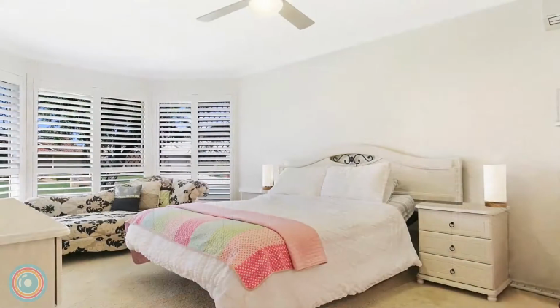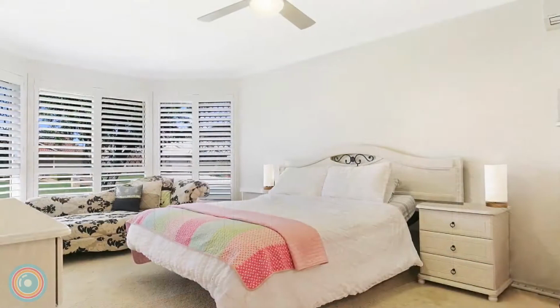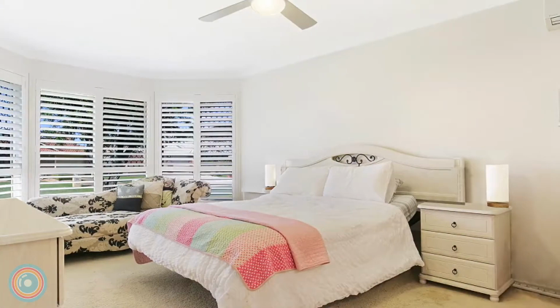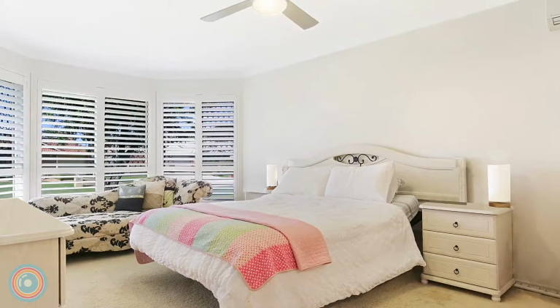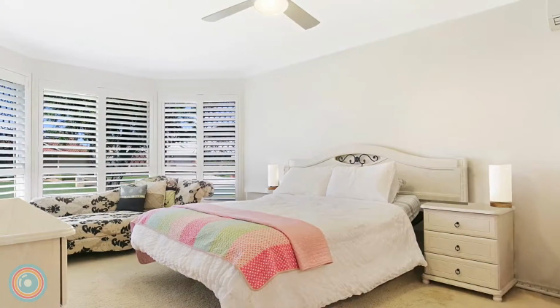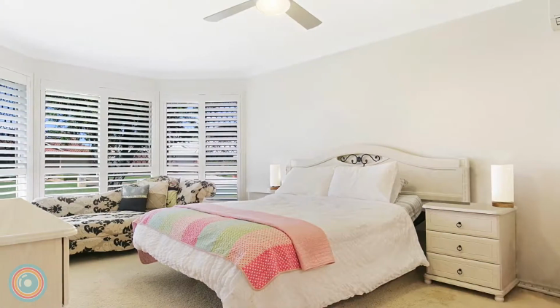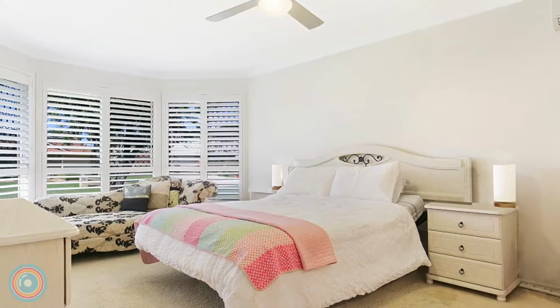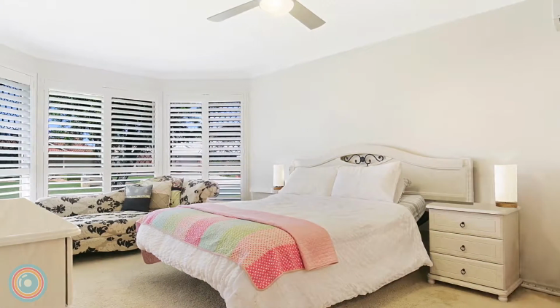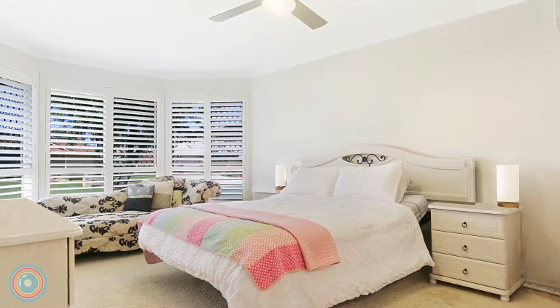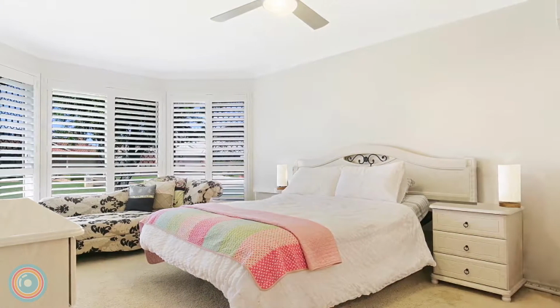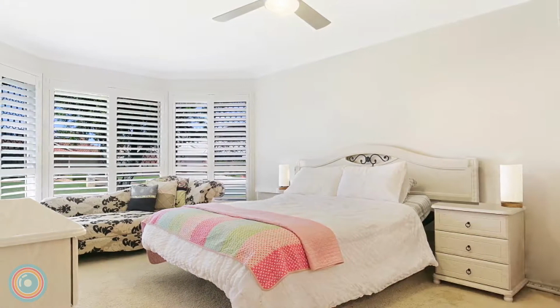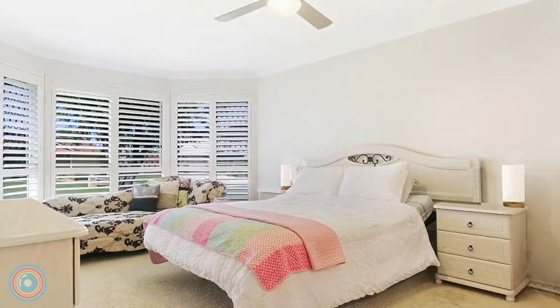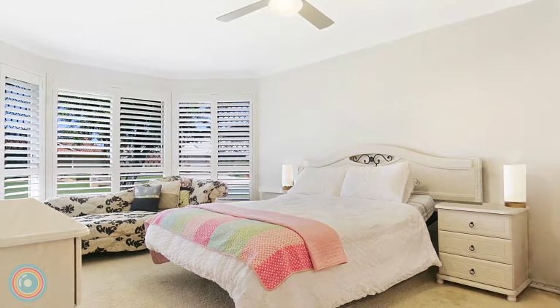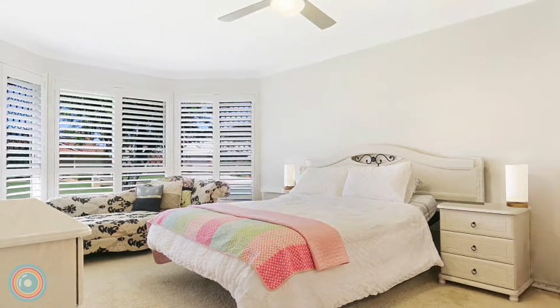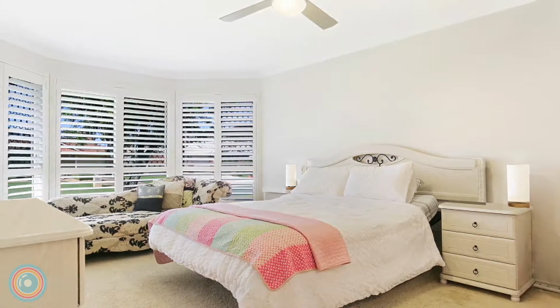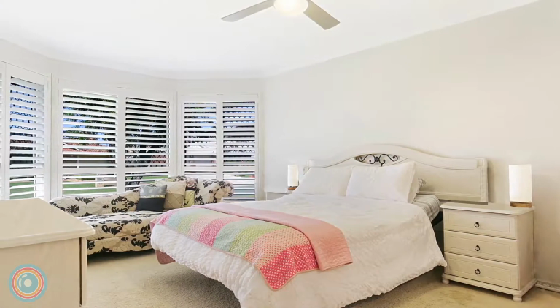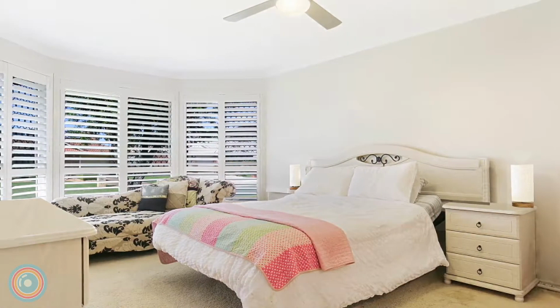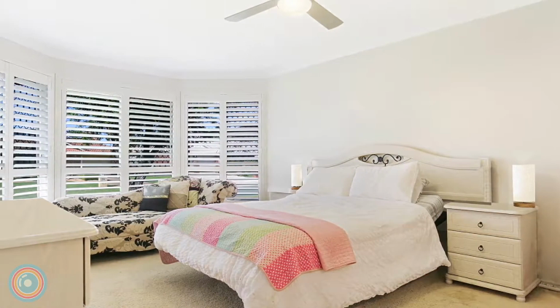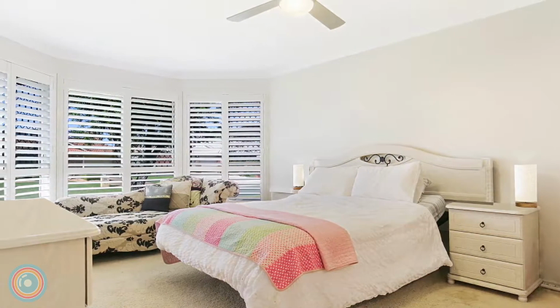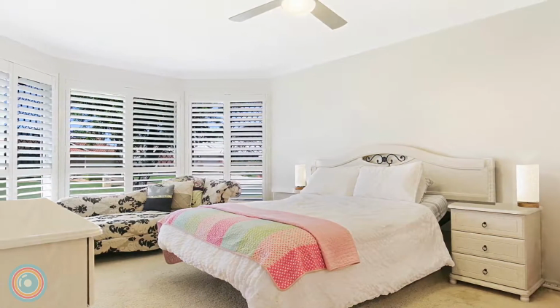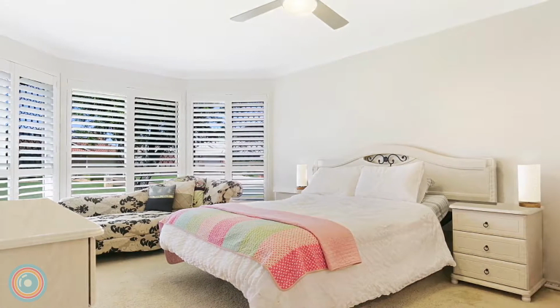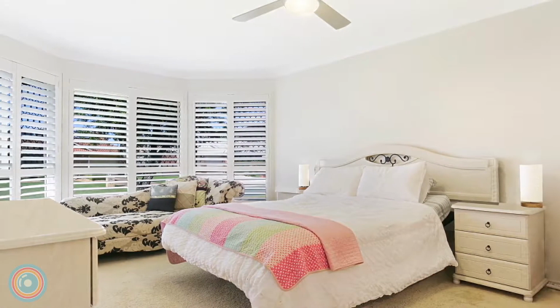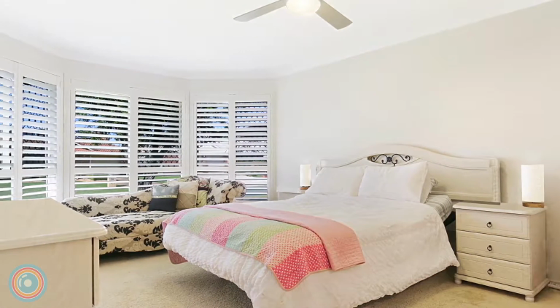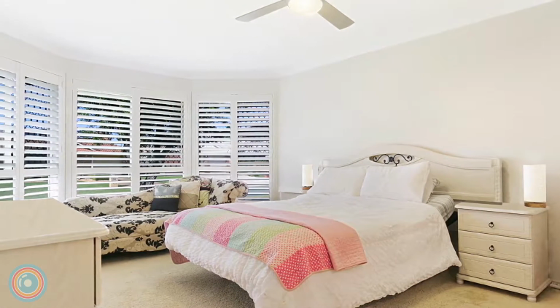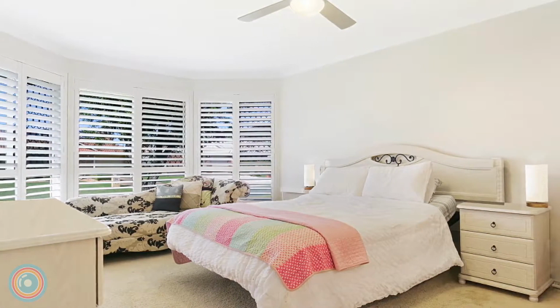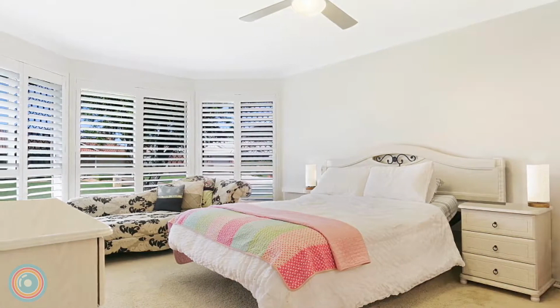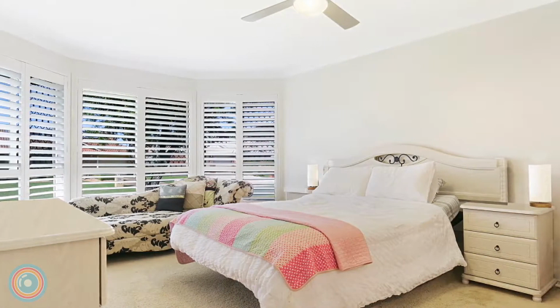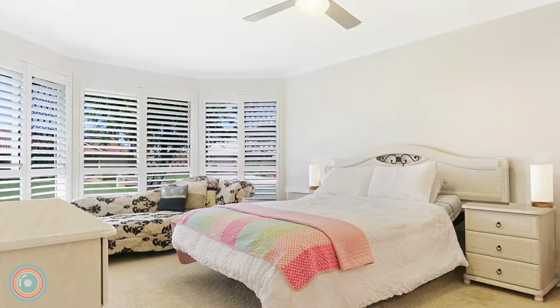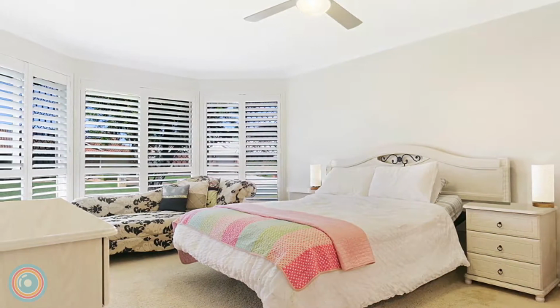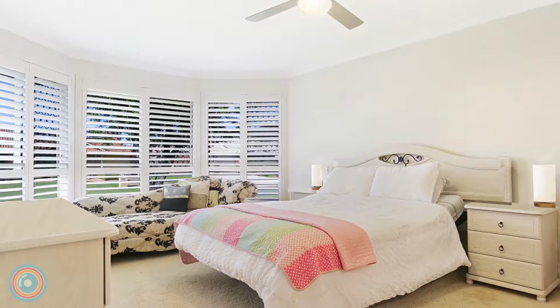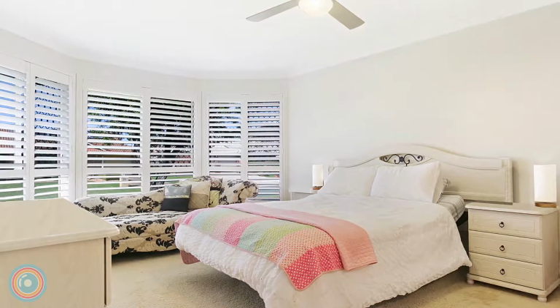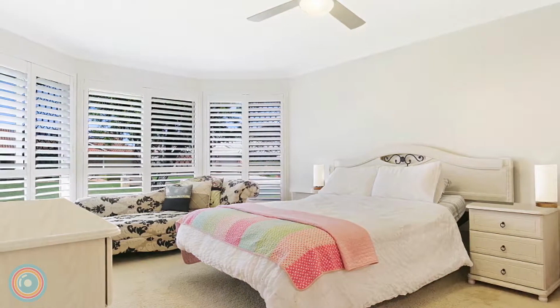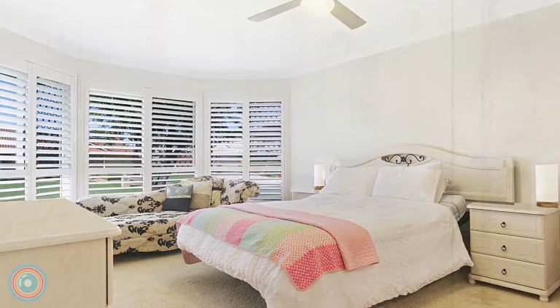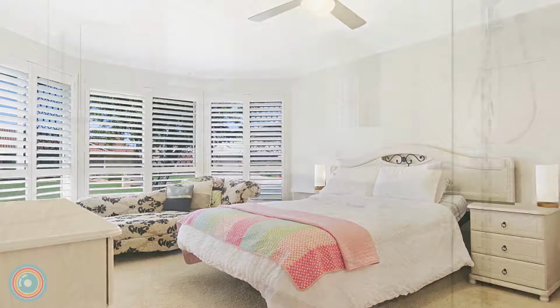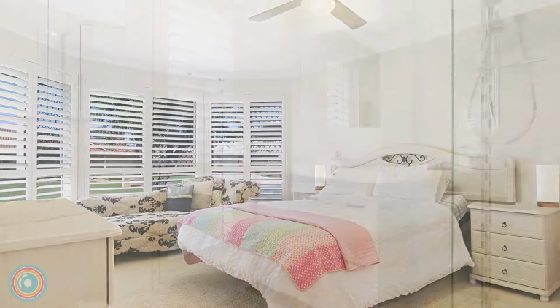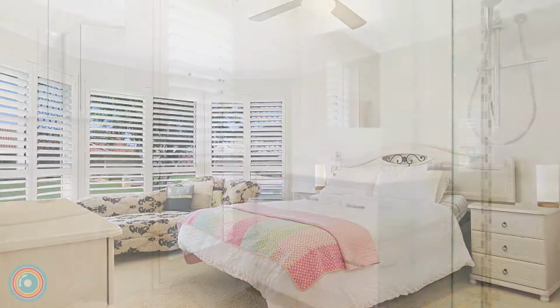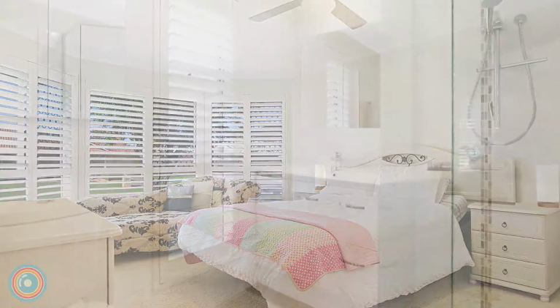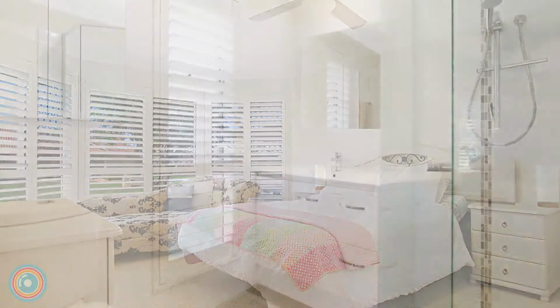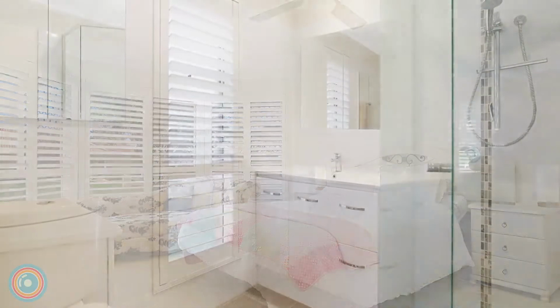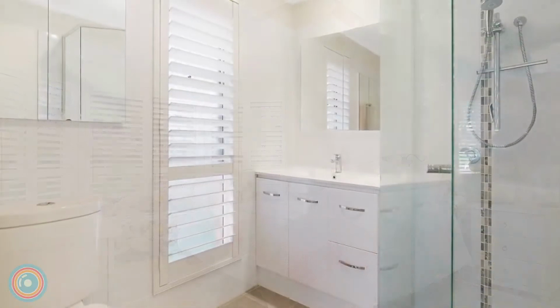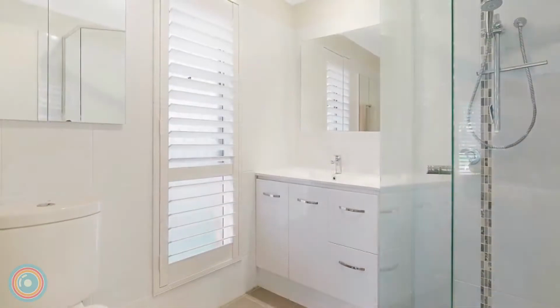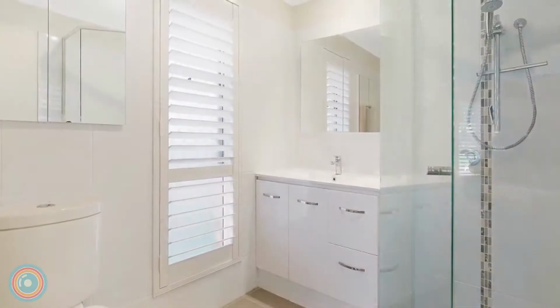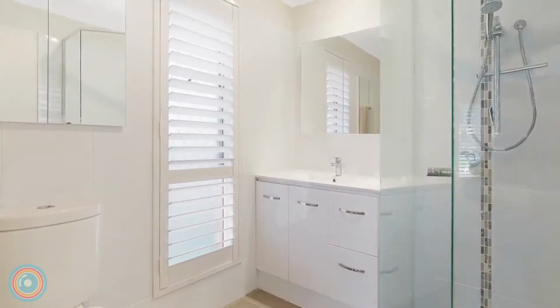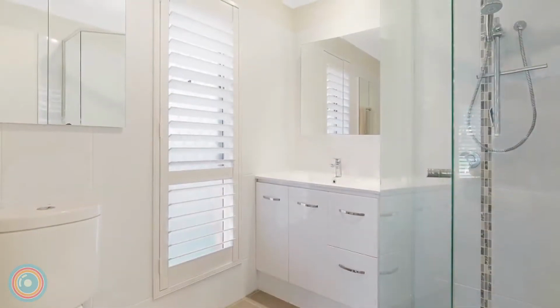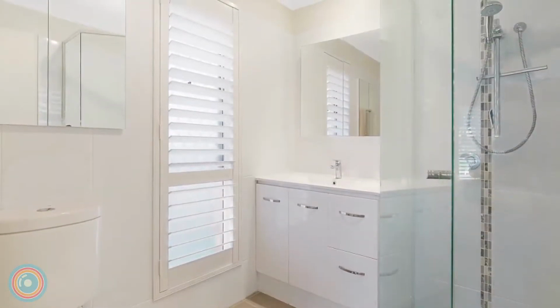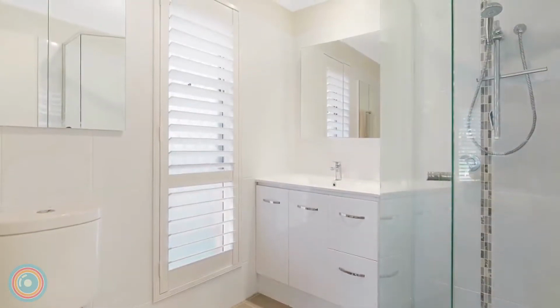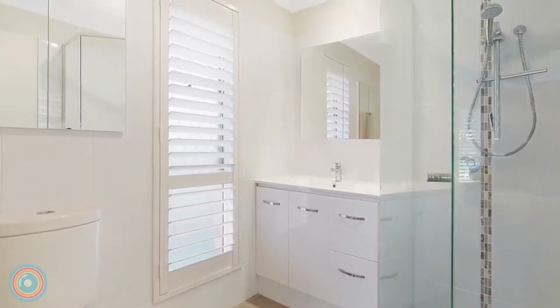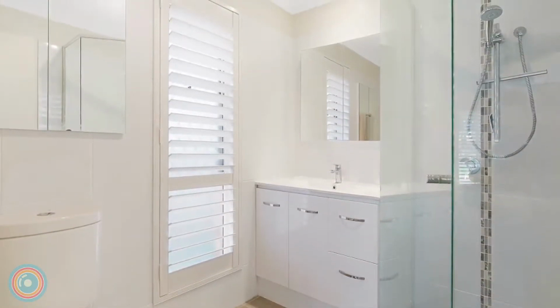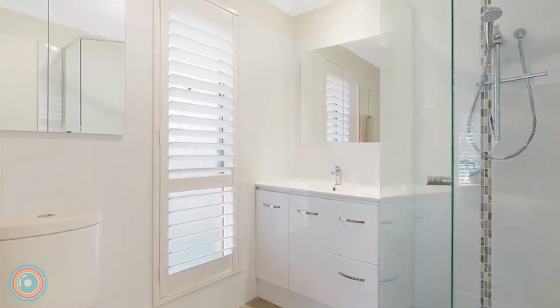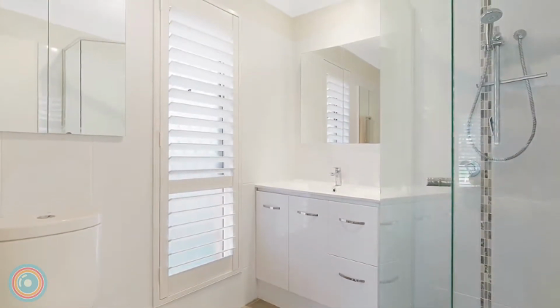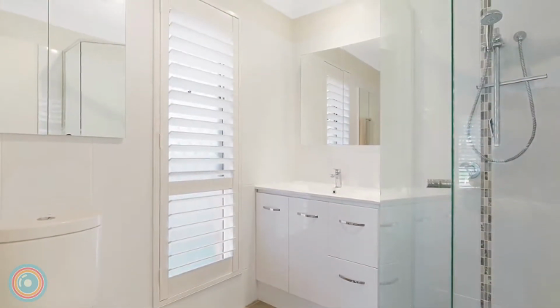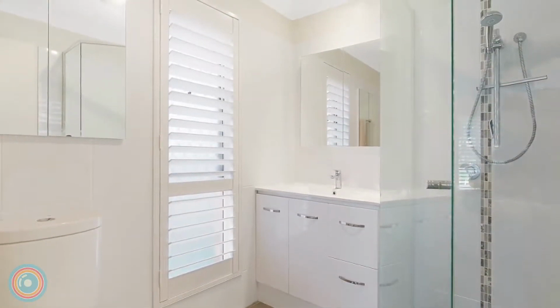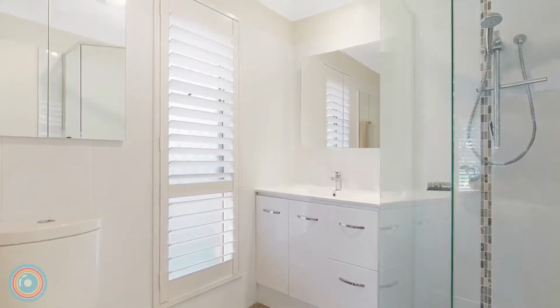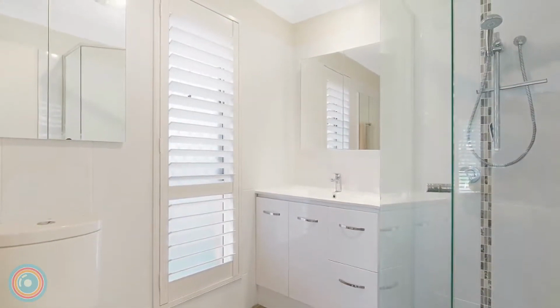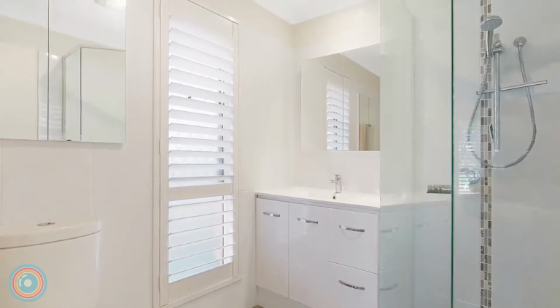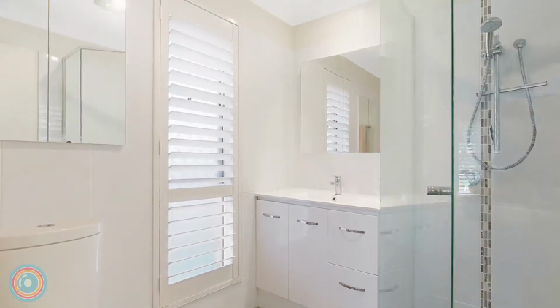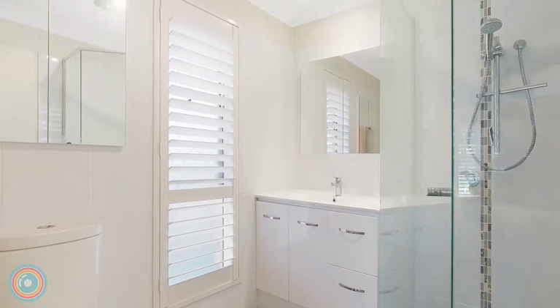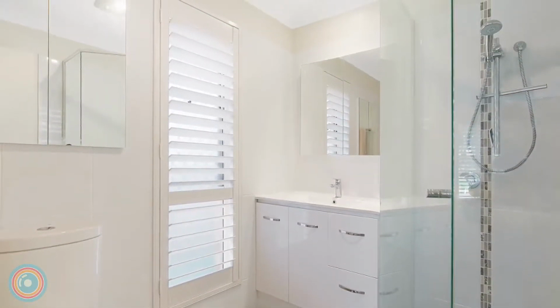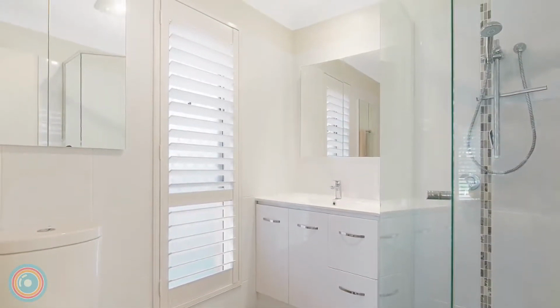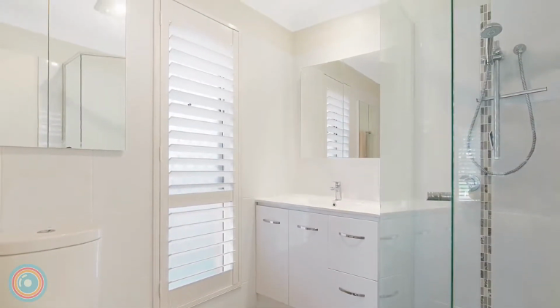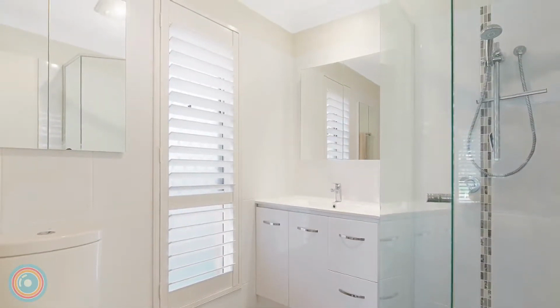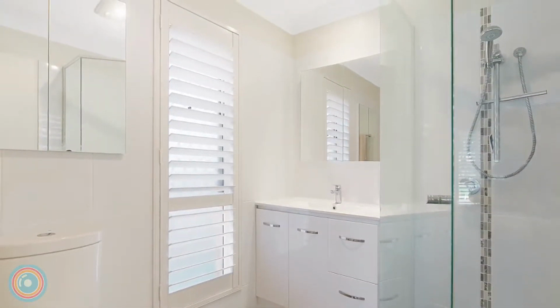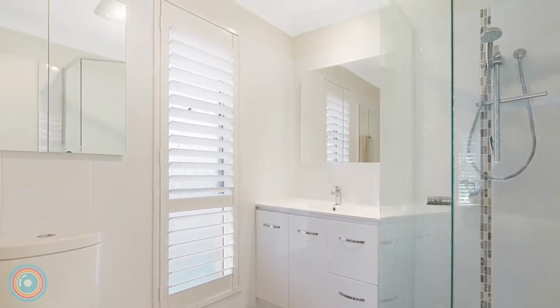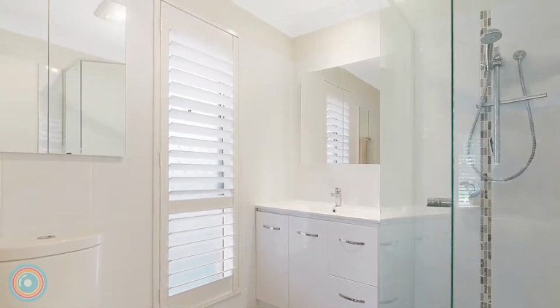The master bedroom, with shuttered bay window and ensuite, joins three extra bedrooms and an immaculate modern main bathroom.